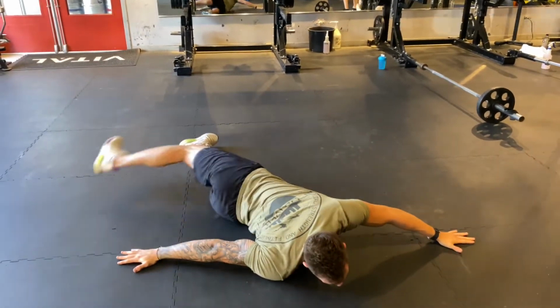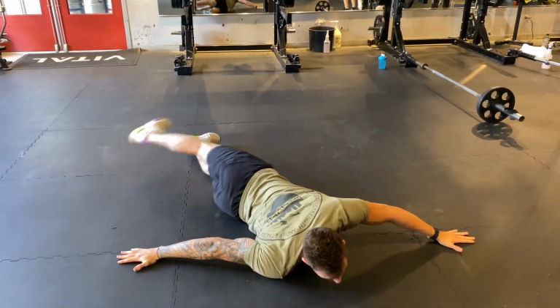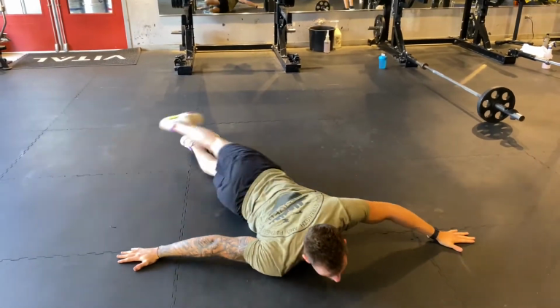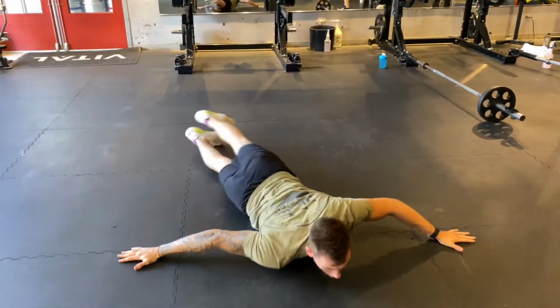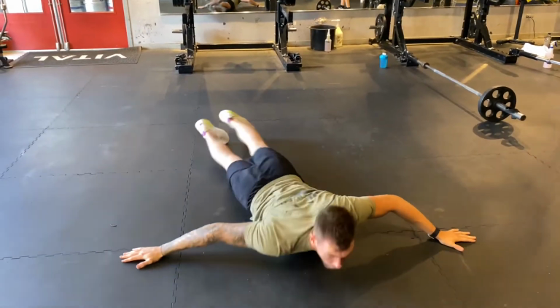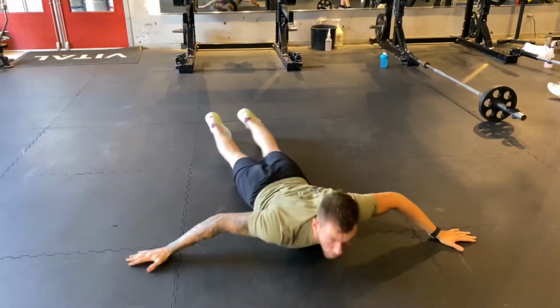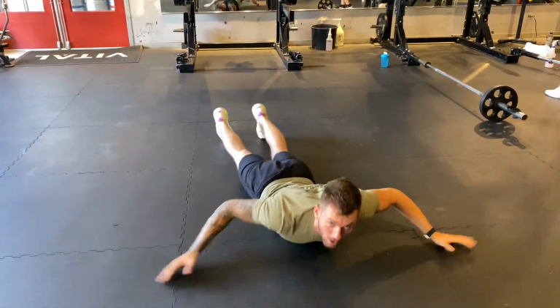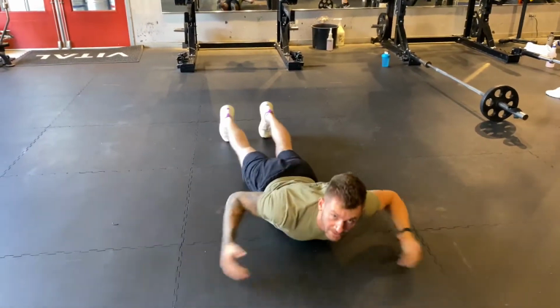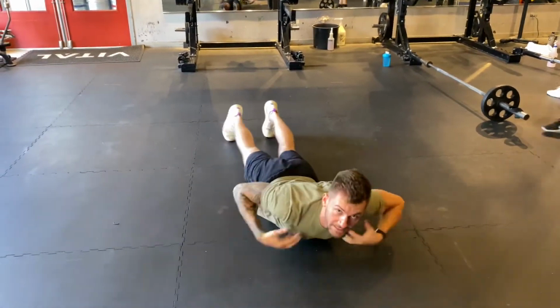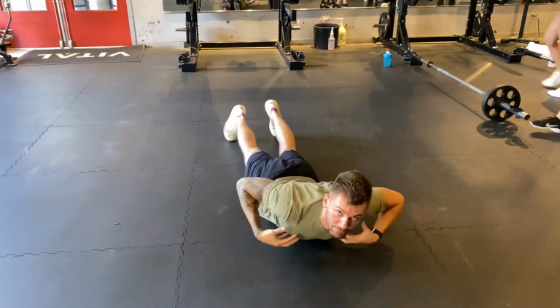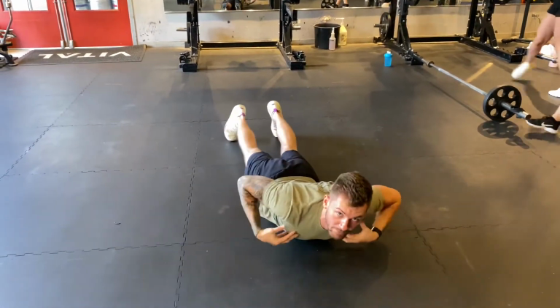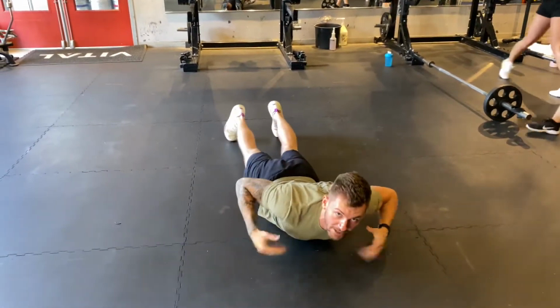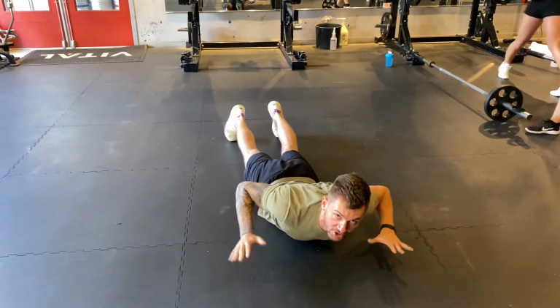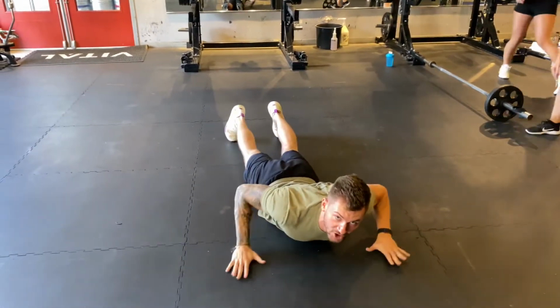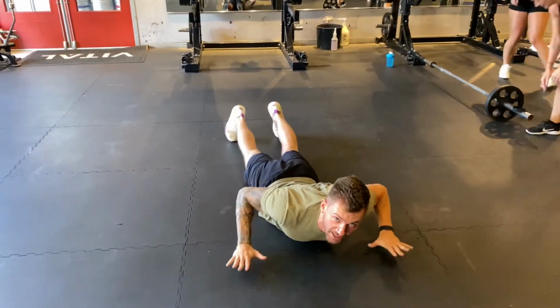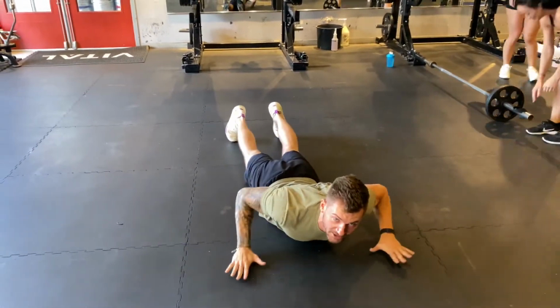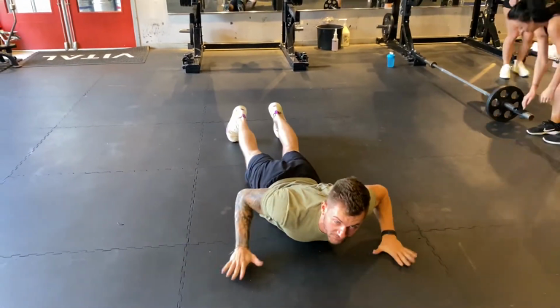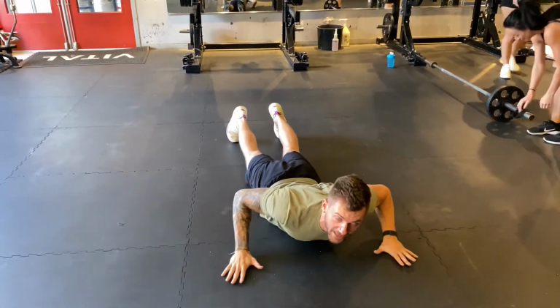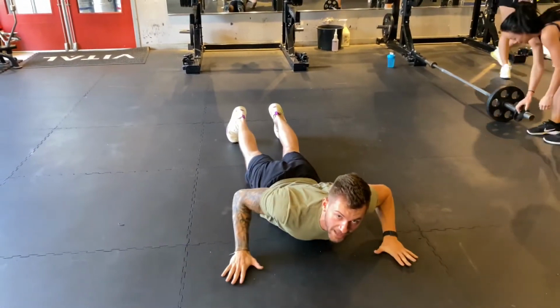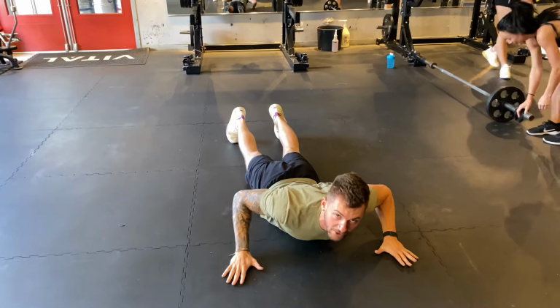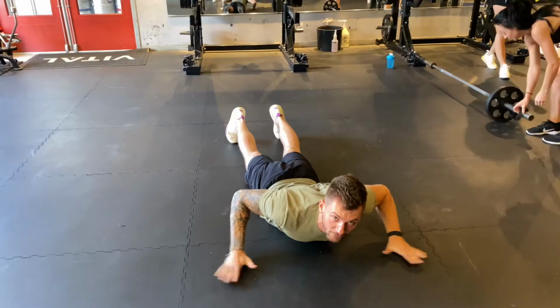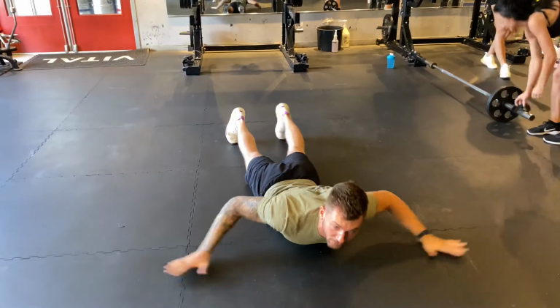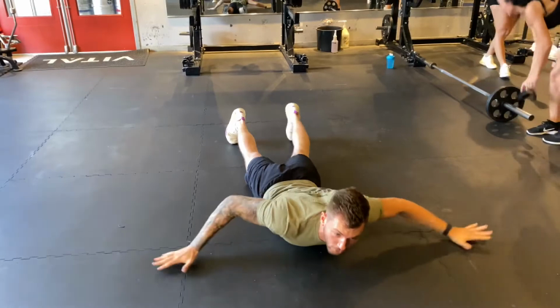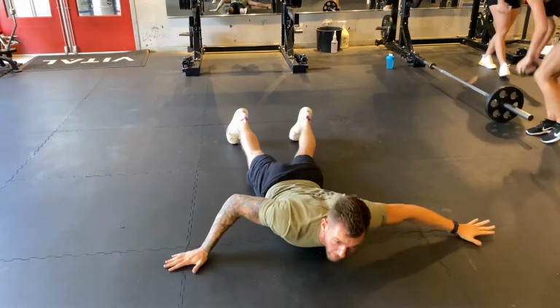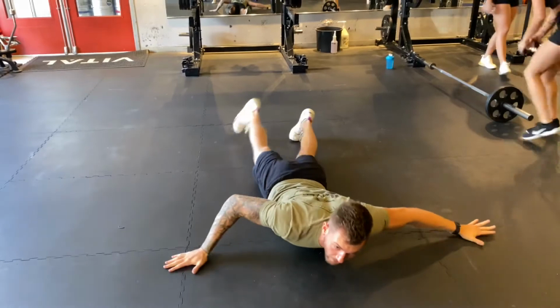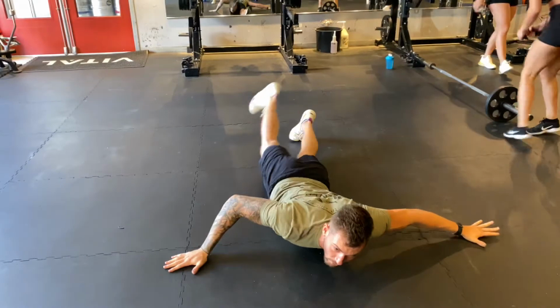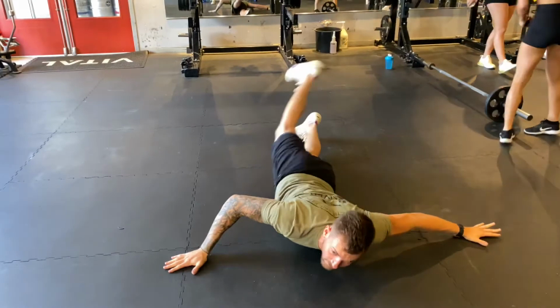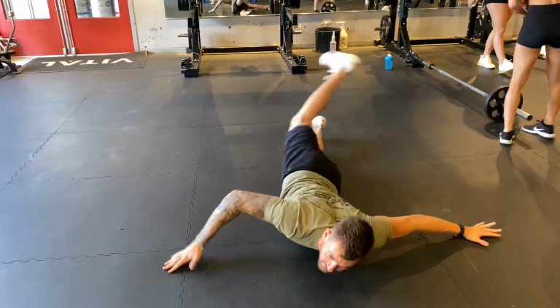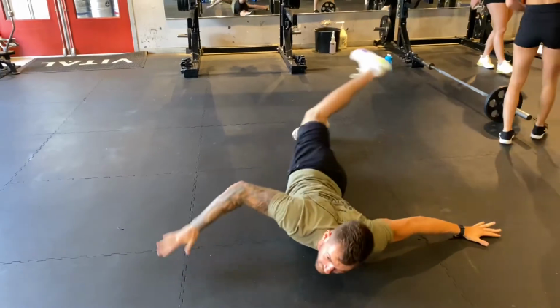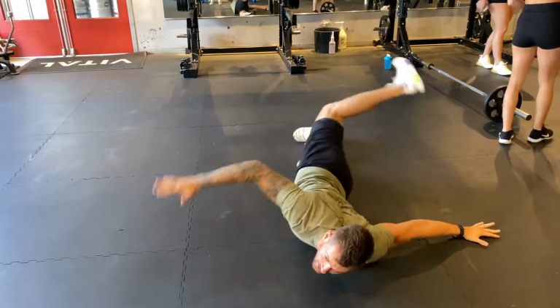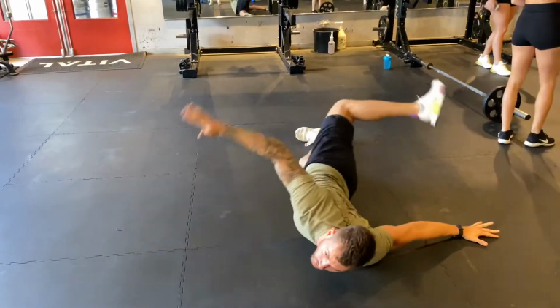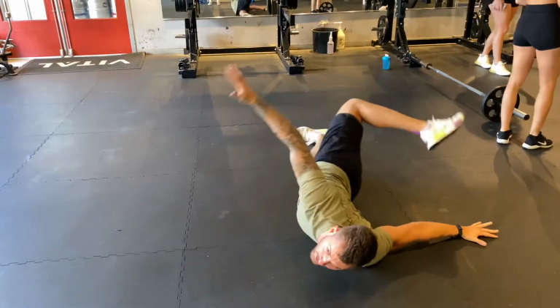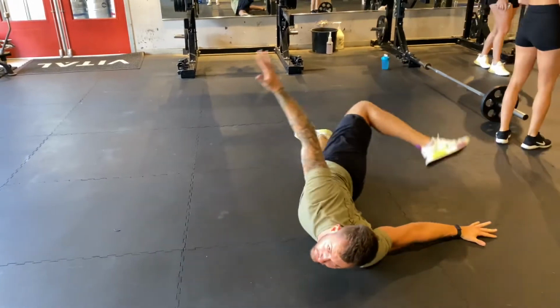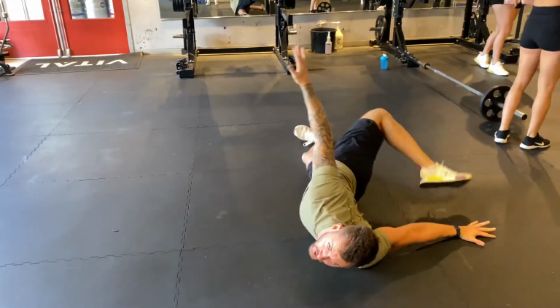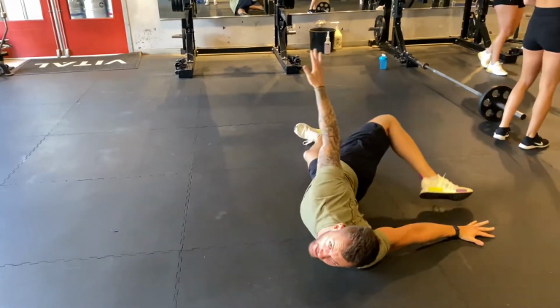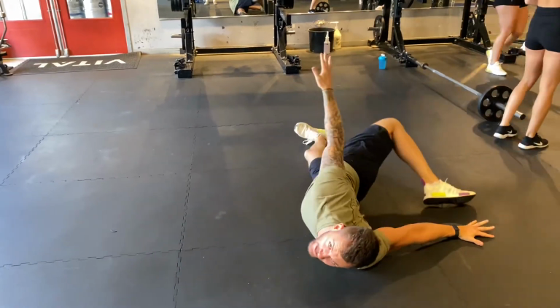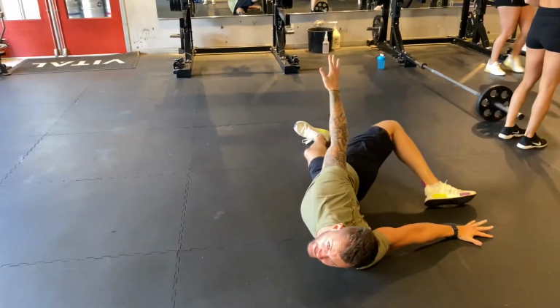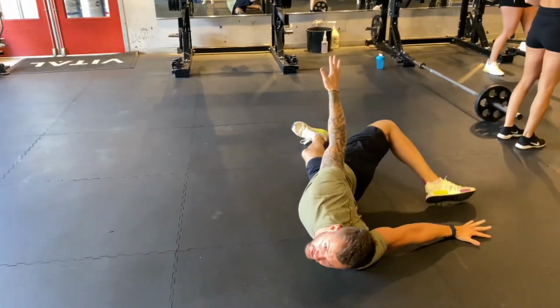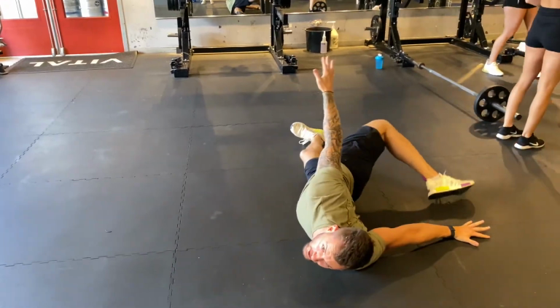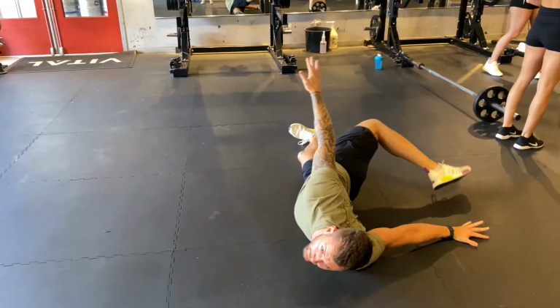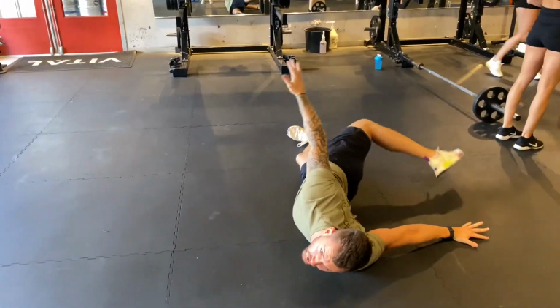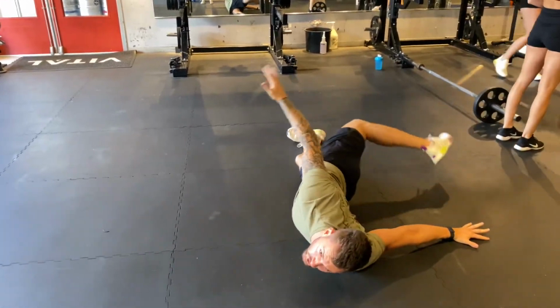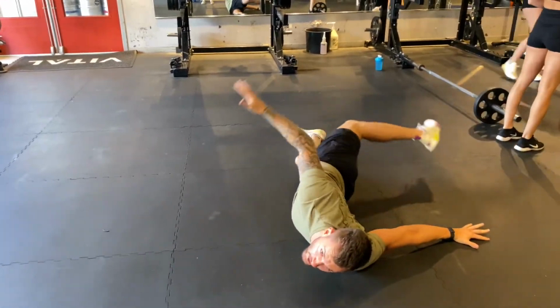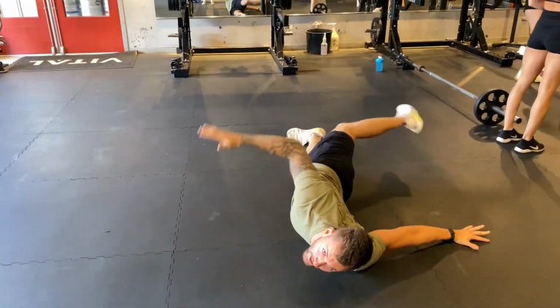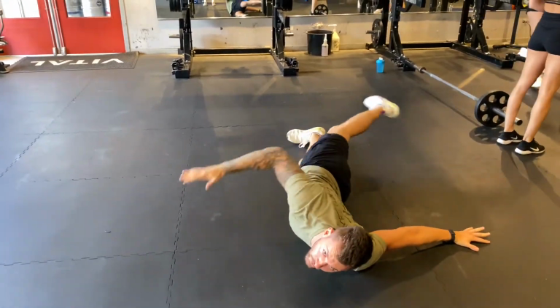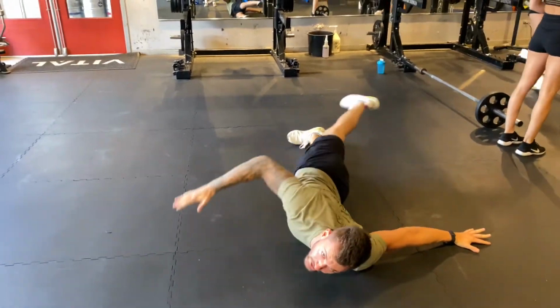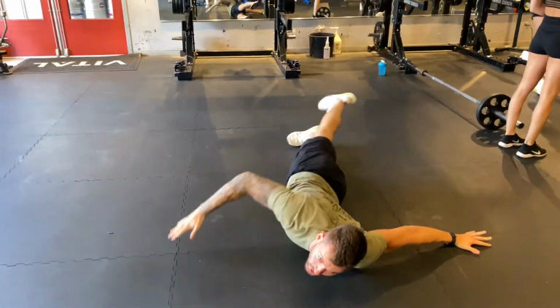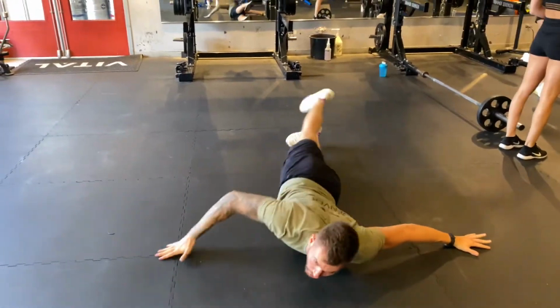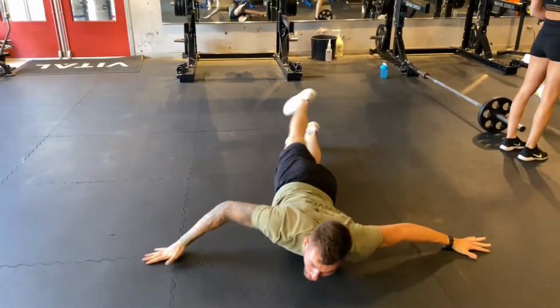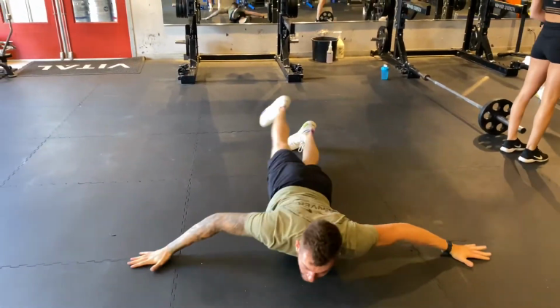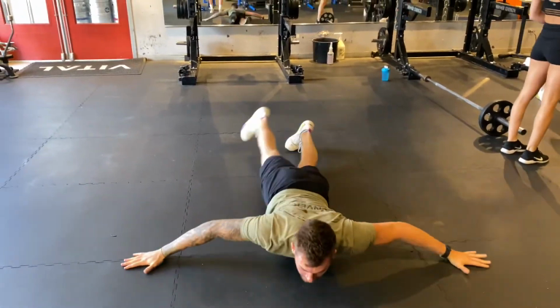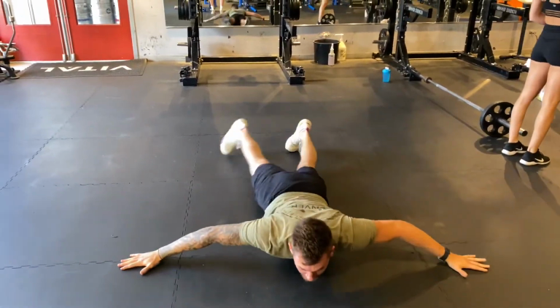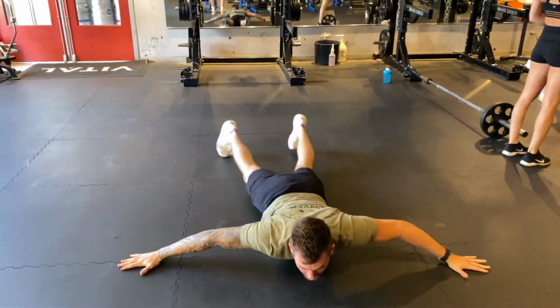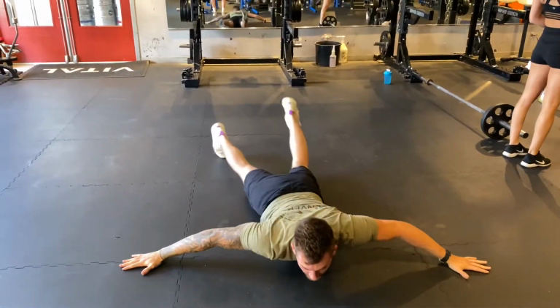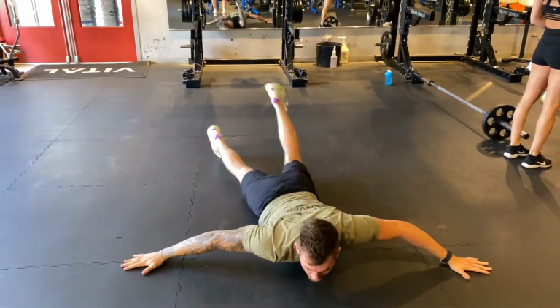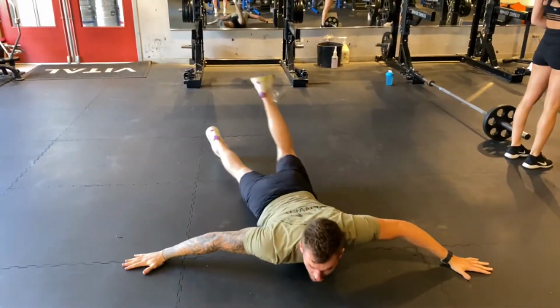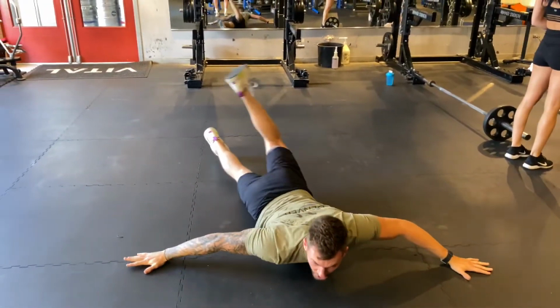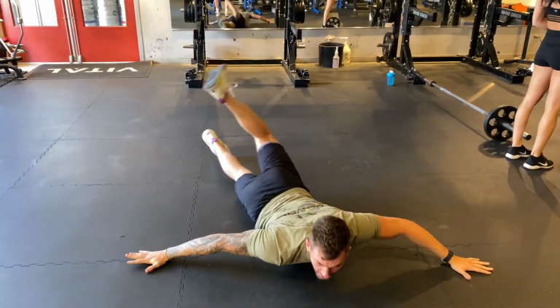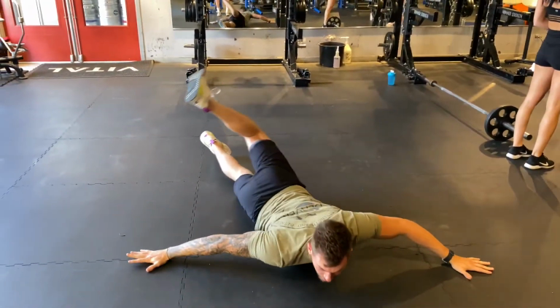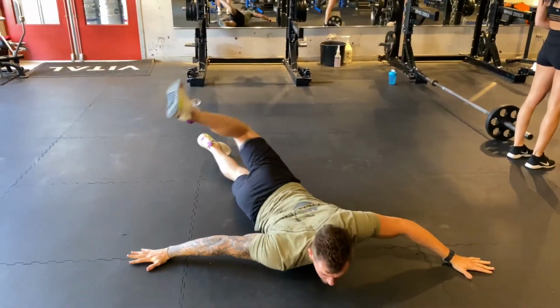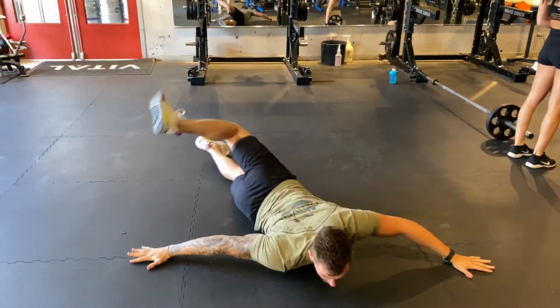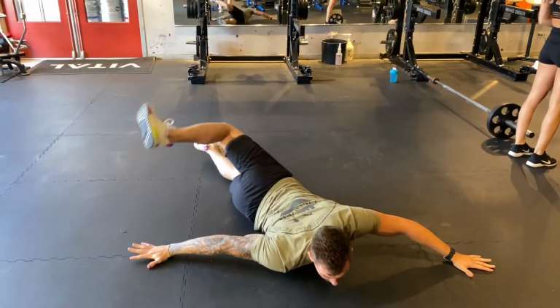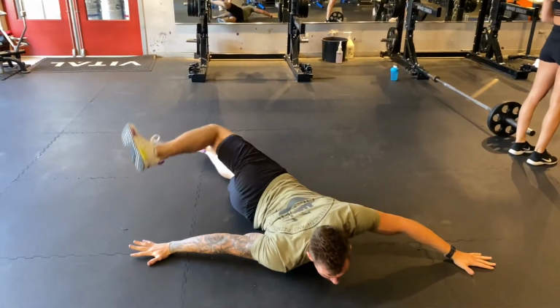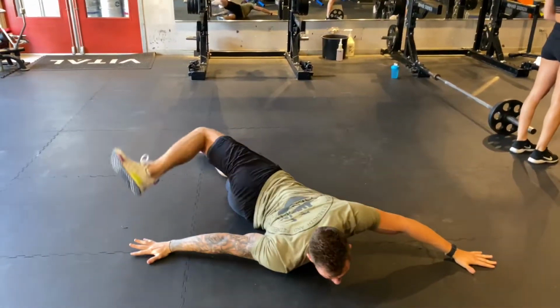All while keeping my chest flat on the floor. I don't want to see you lift your hands up and try to reach across — it's just with my feet.